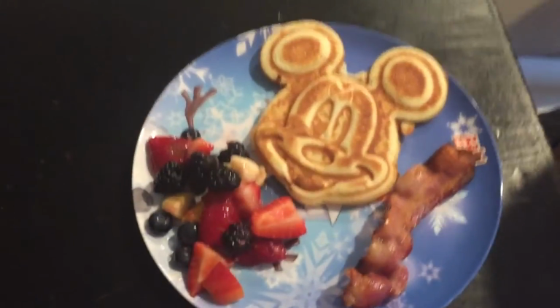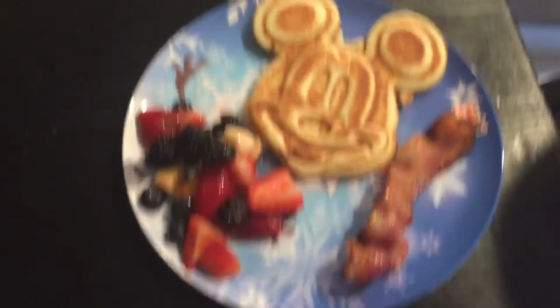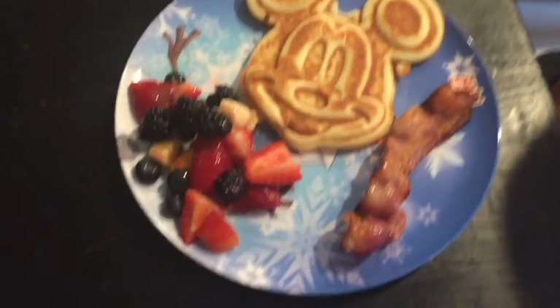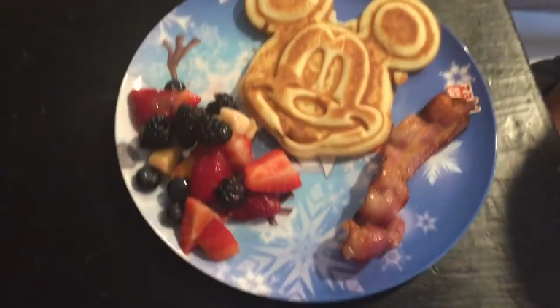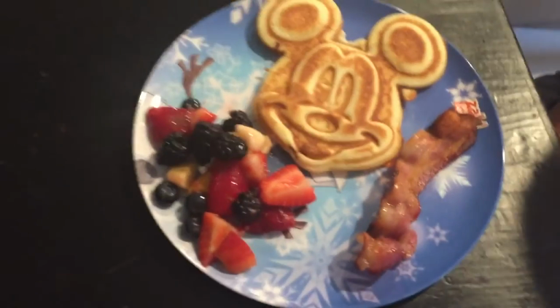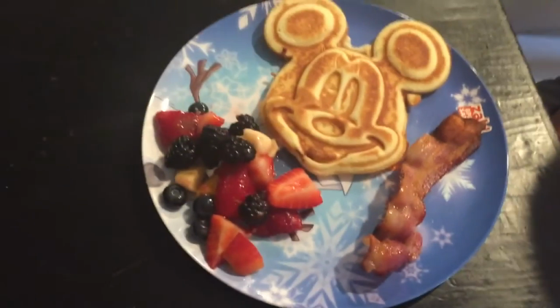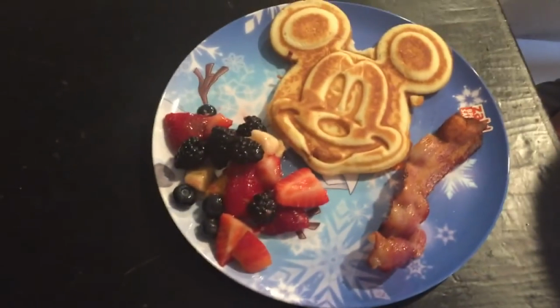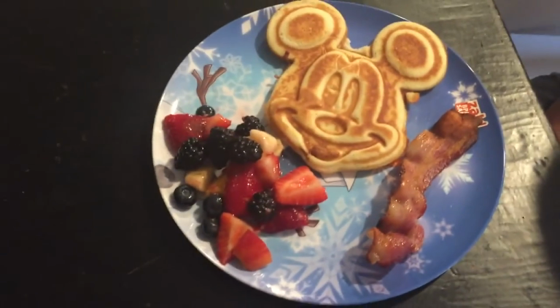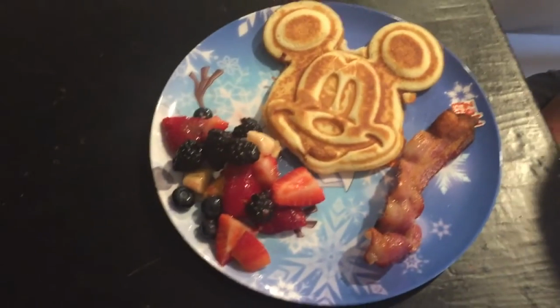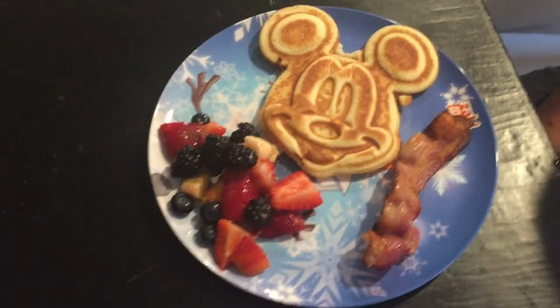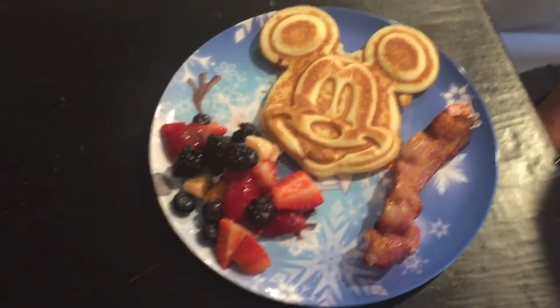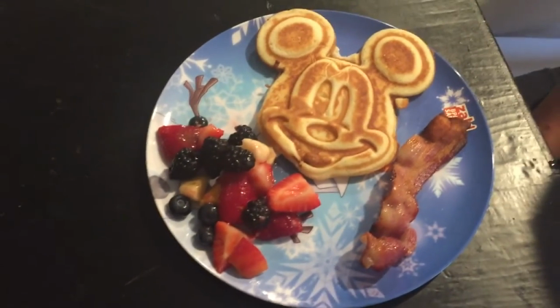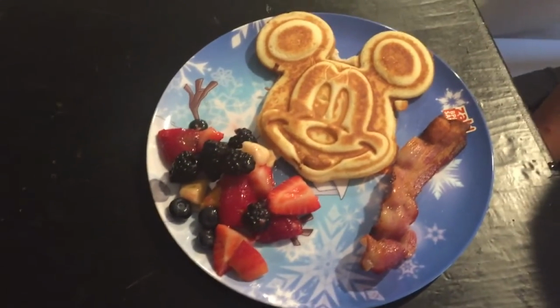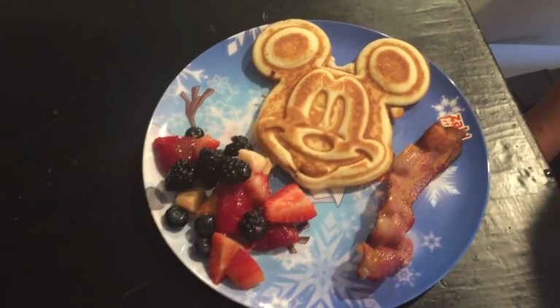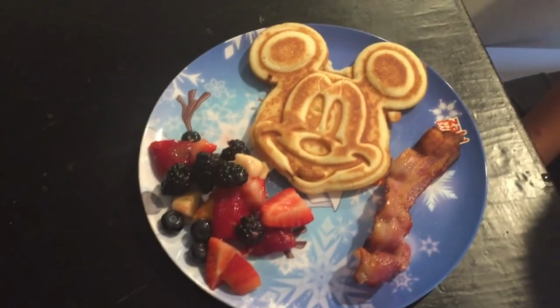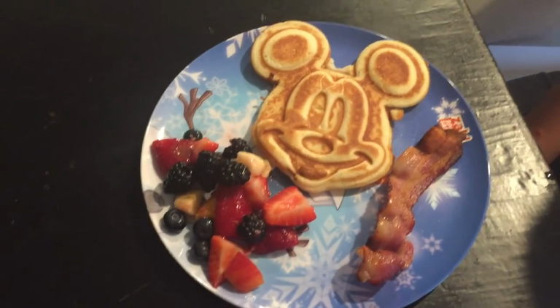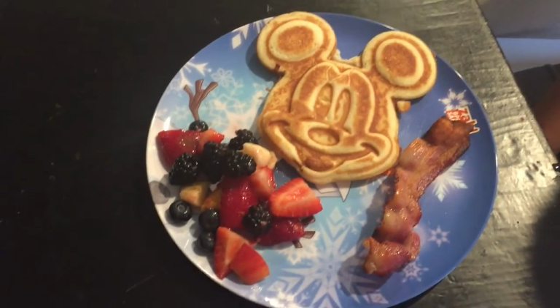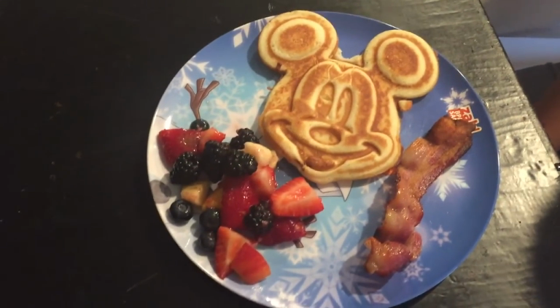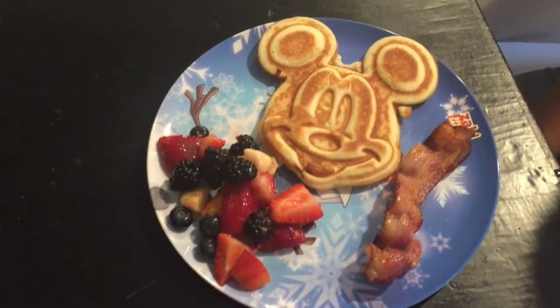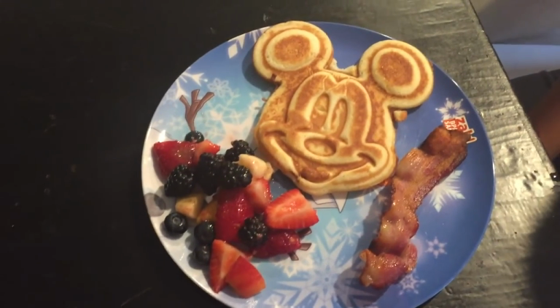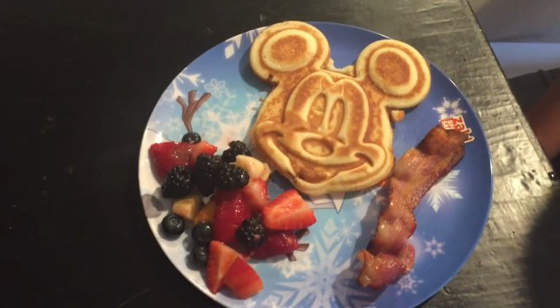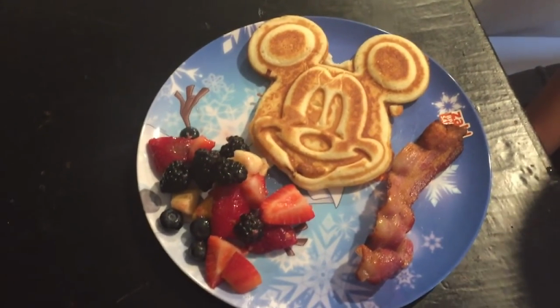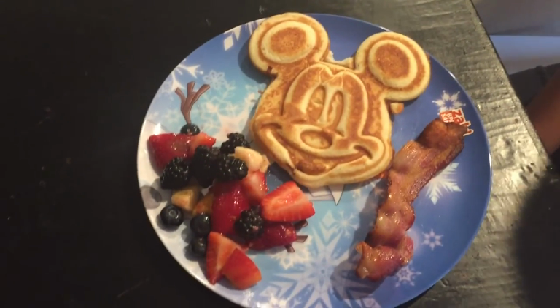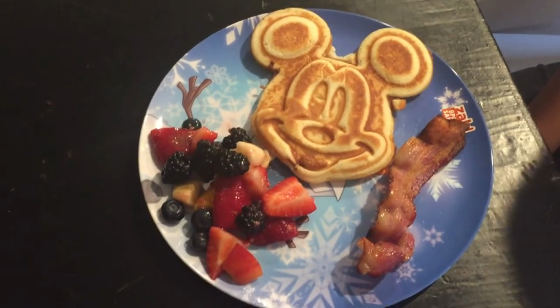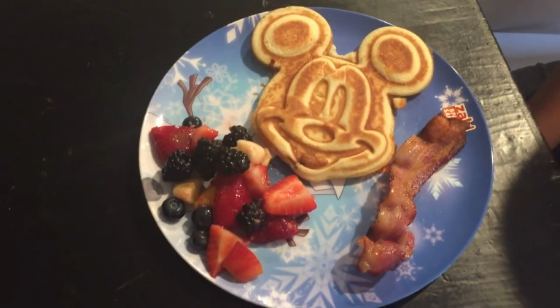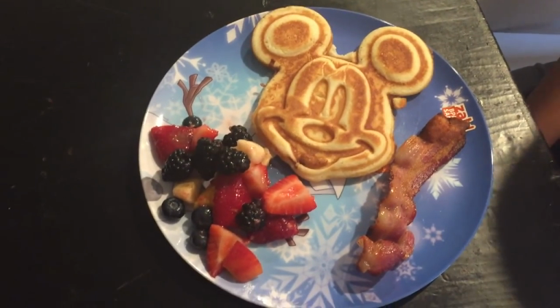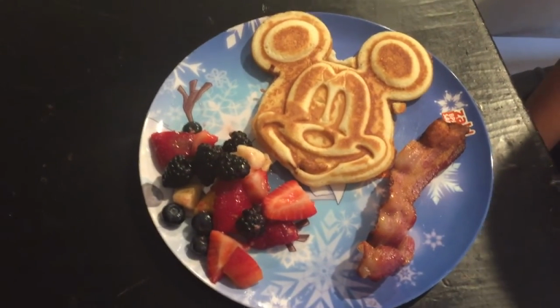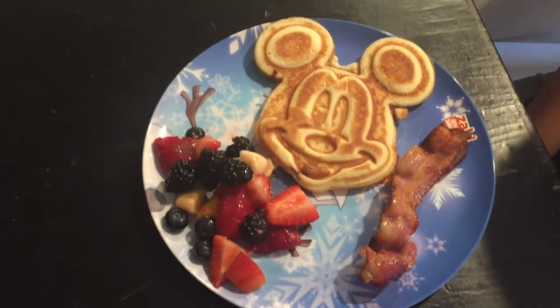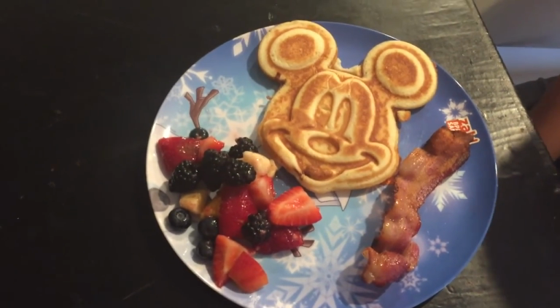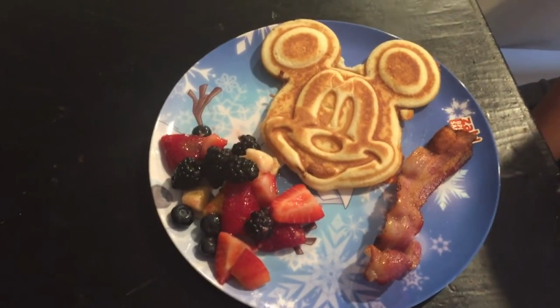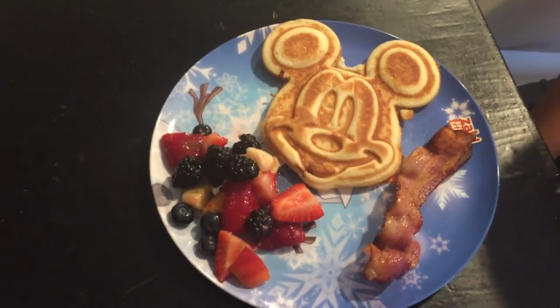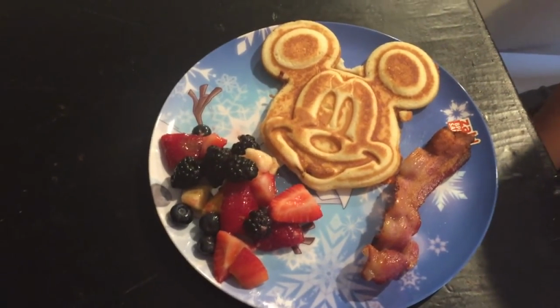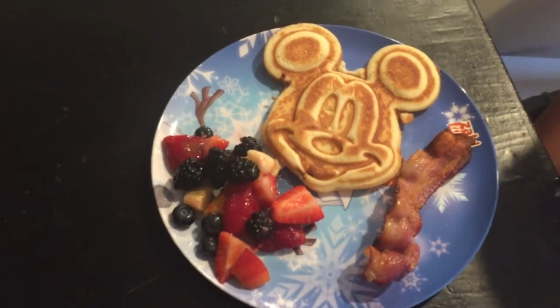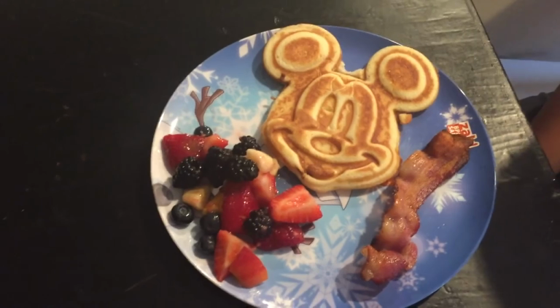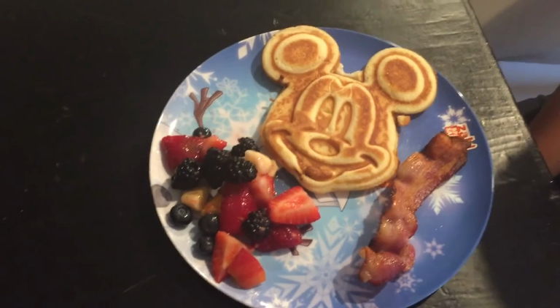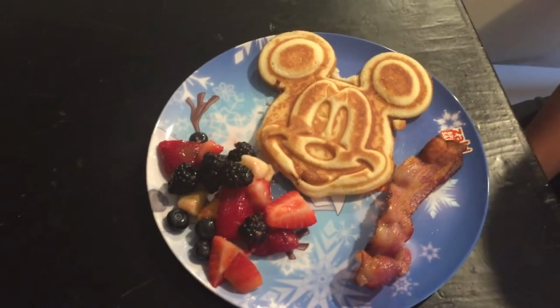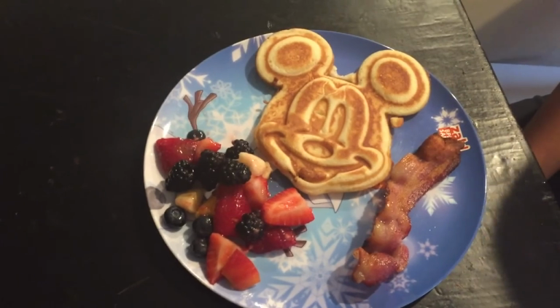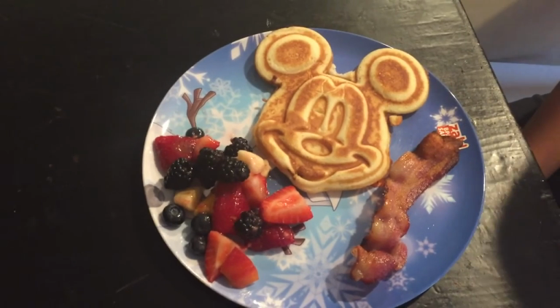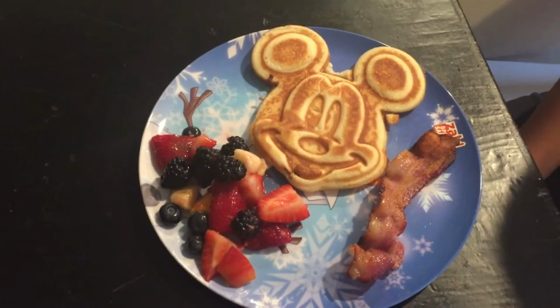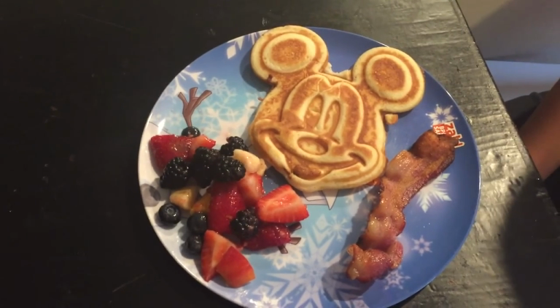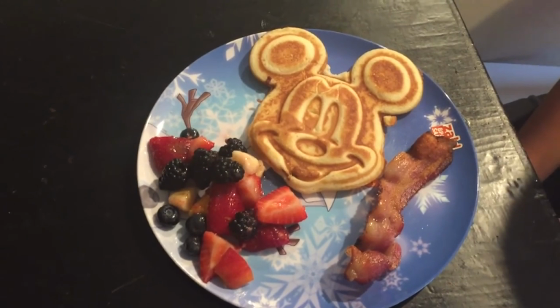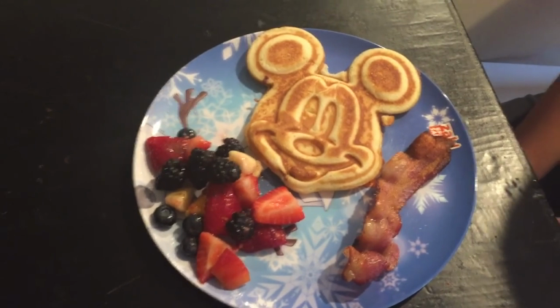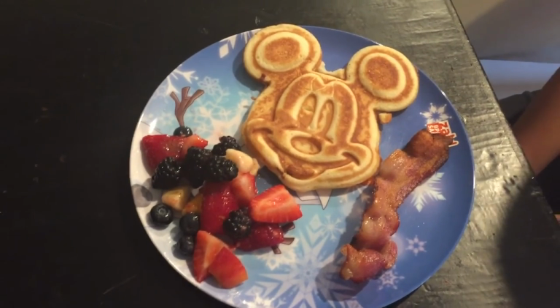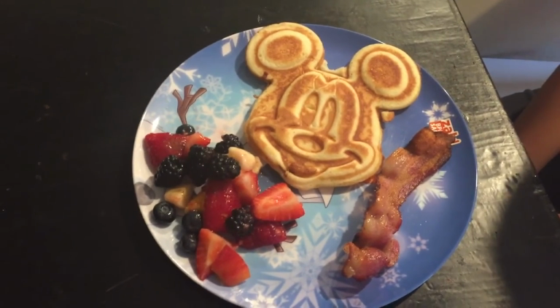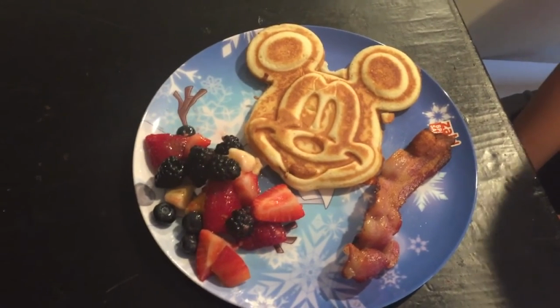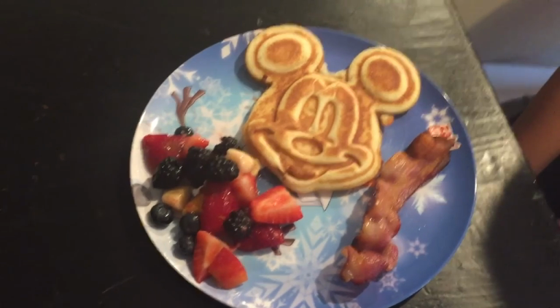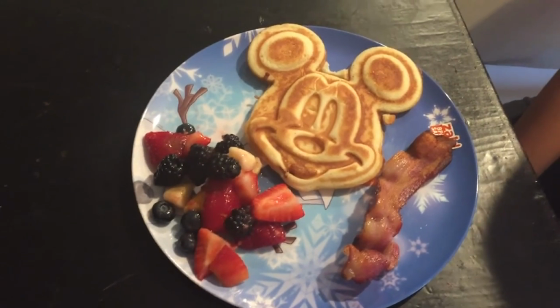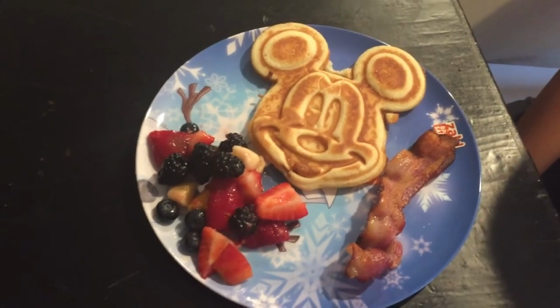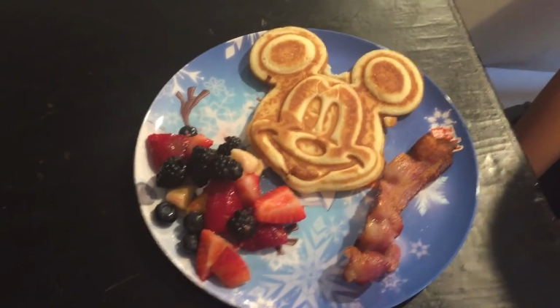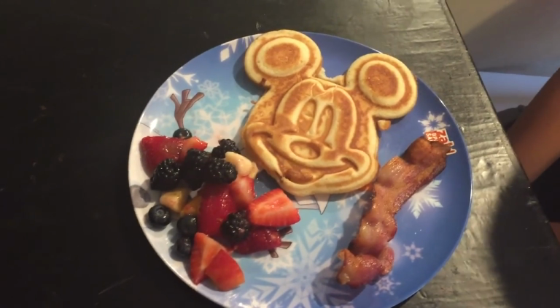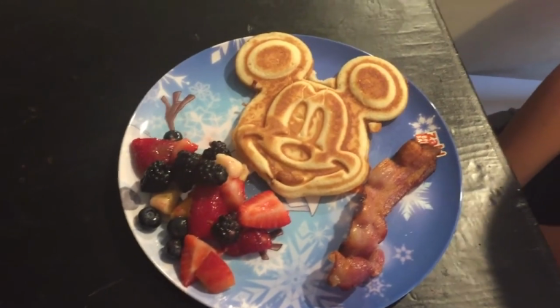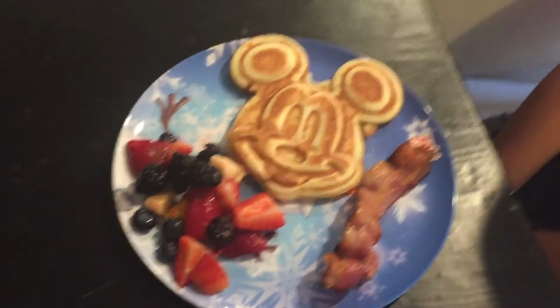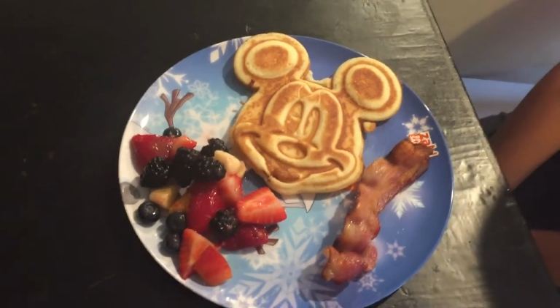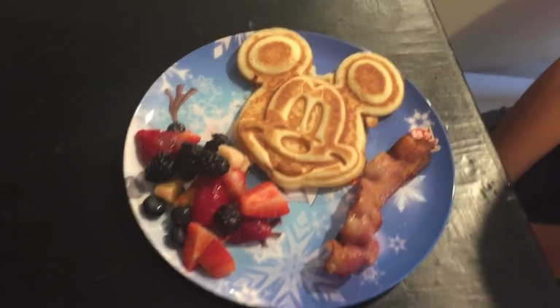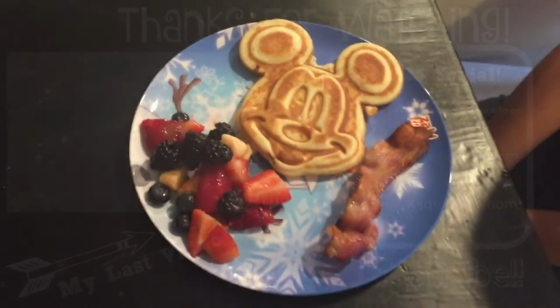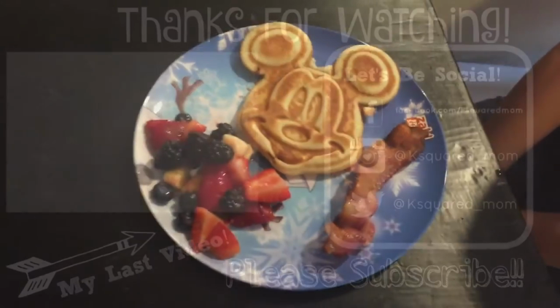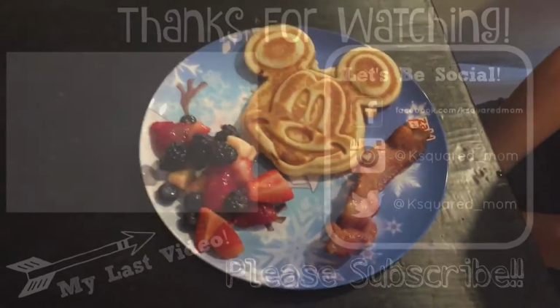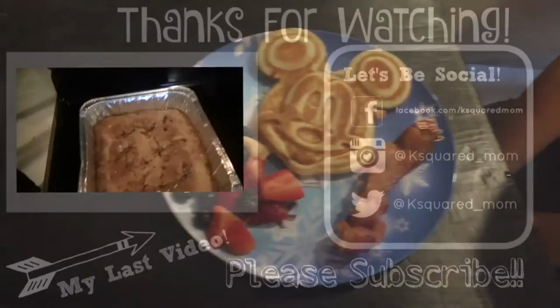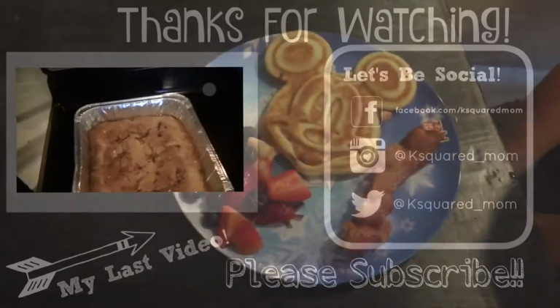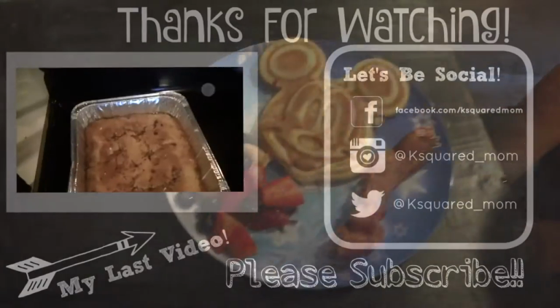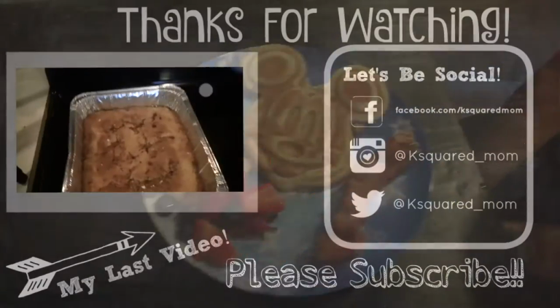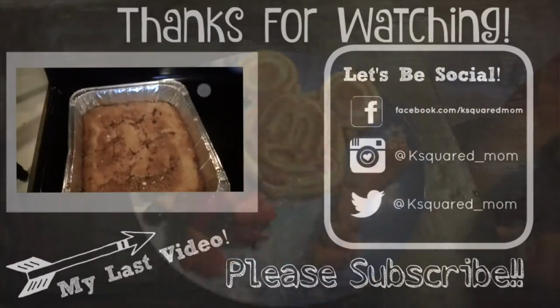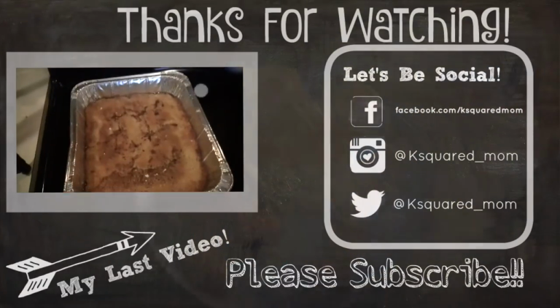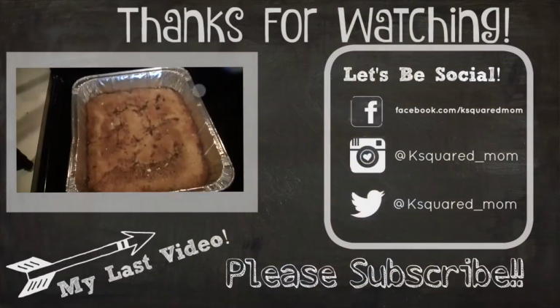Today we had homemade breakfast for dinner — just some Mickey Mouse waffles, fruit salad, and some bacon.